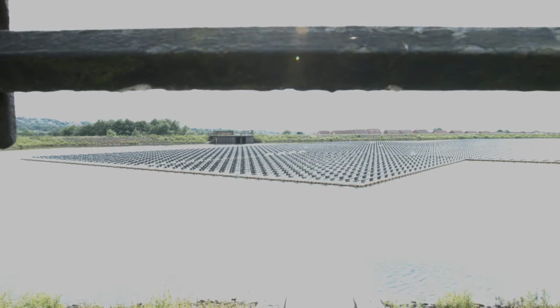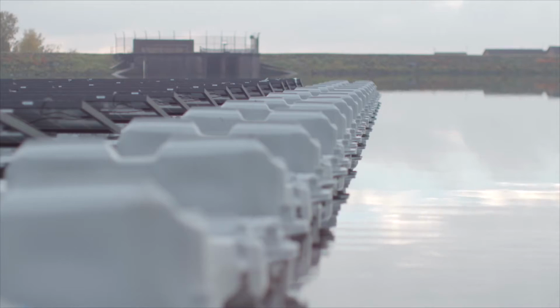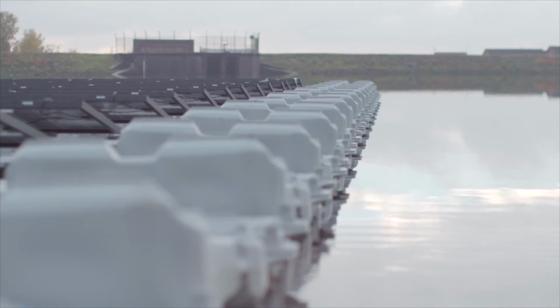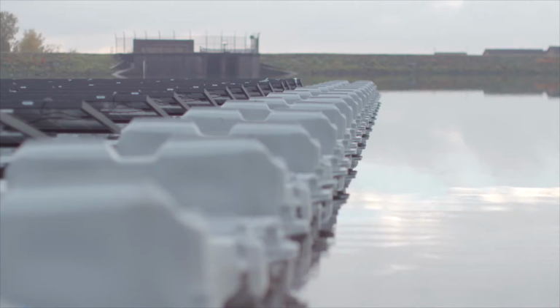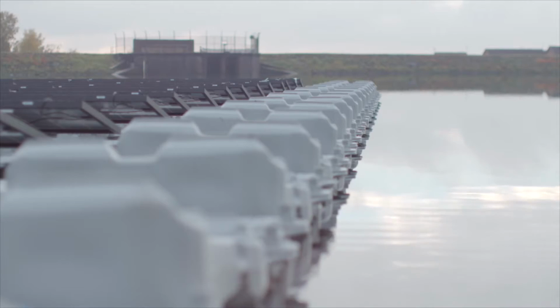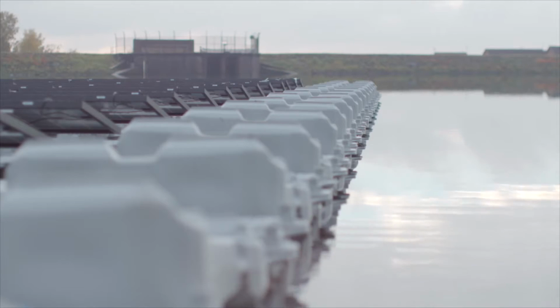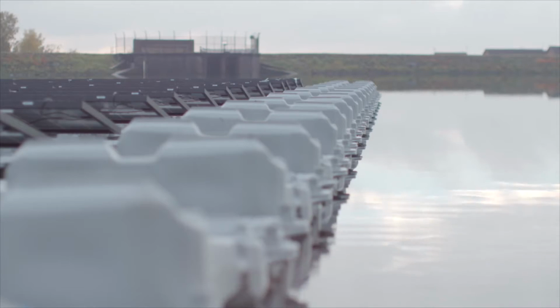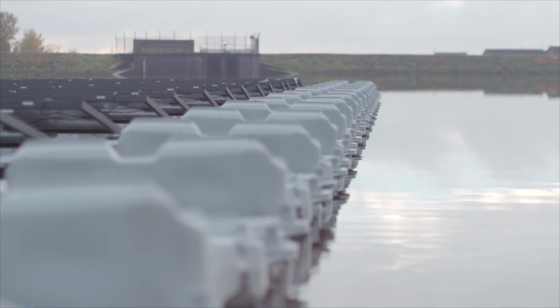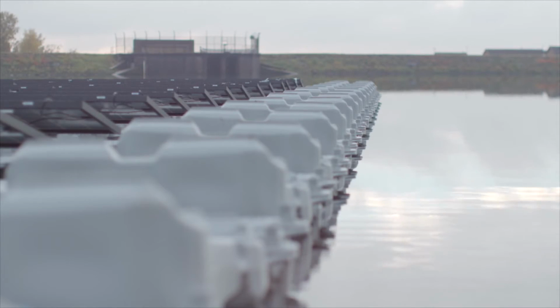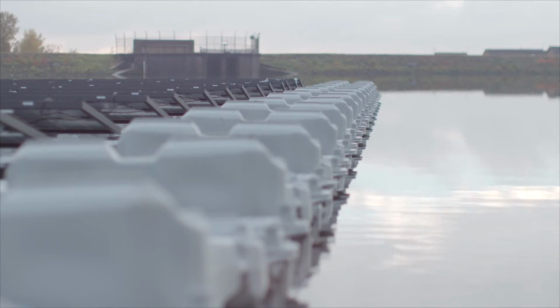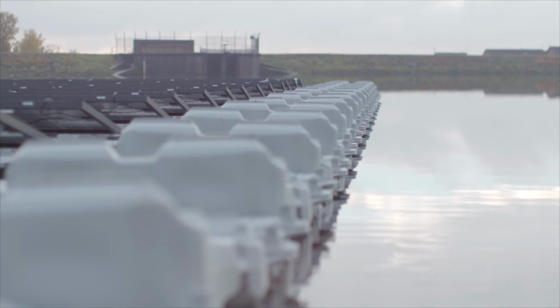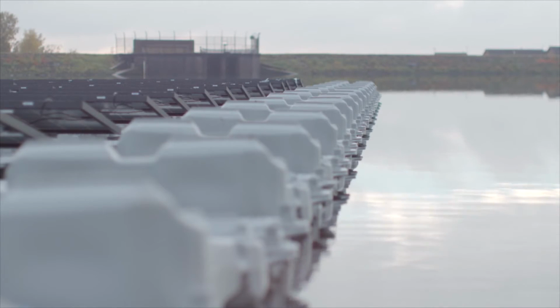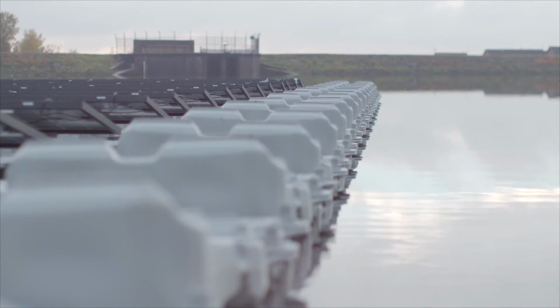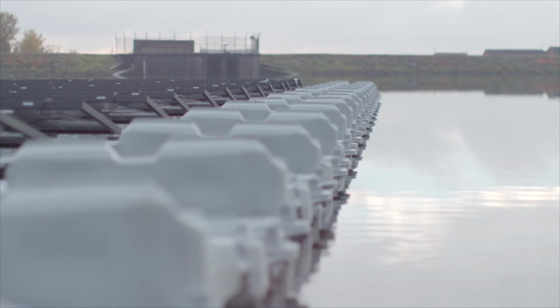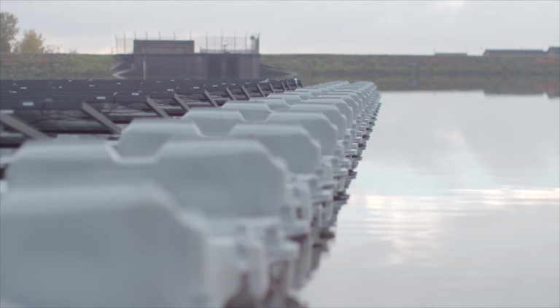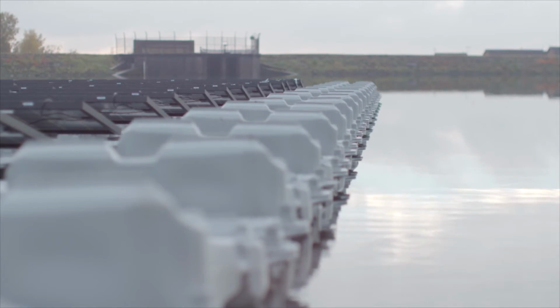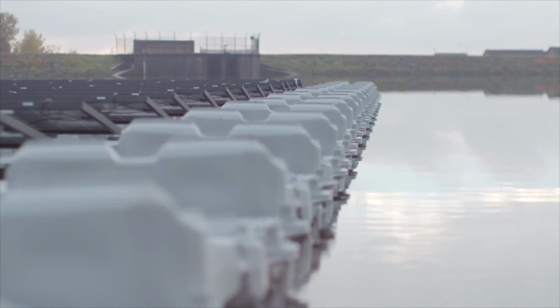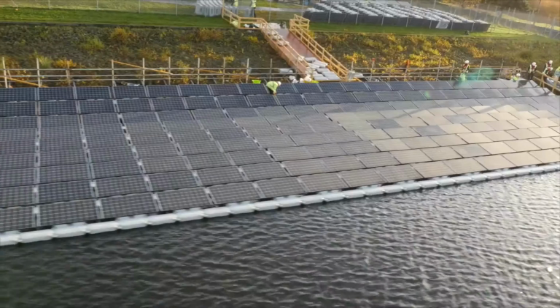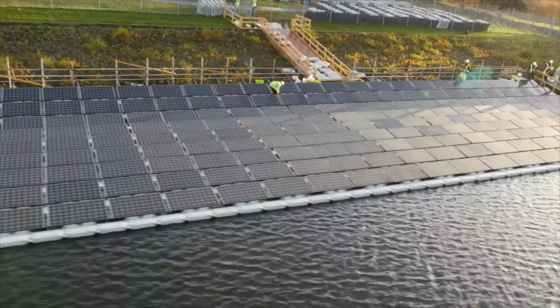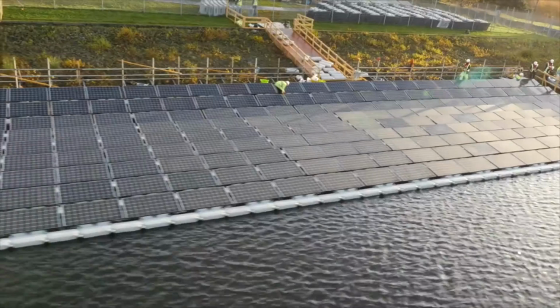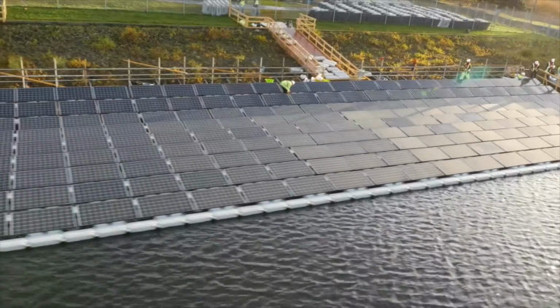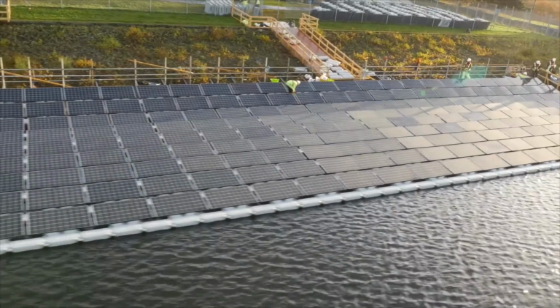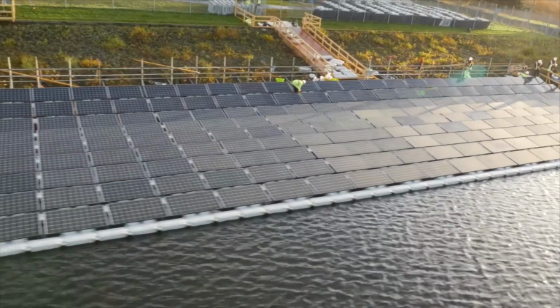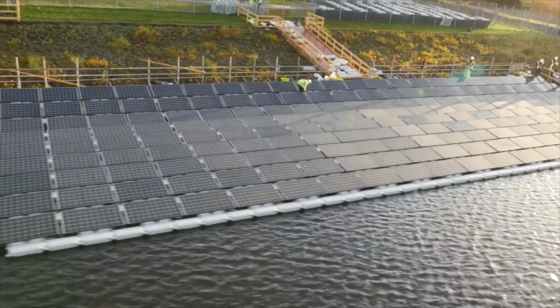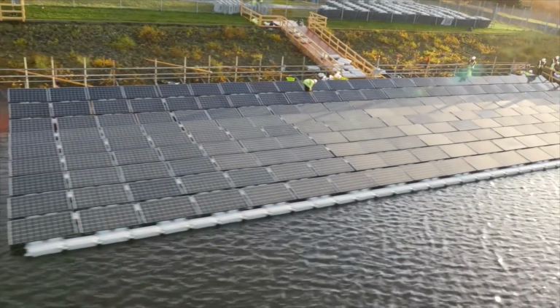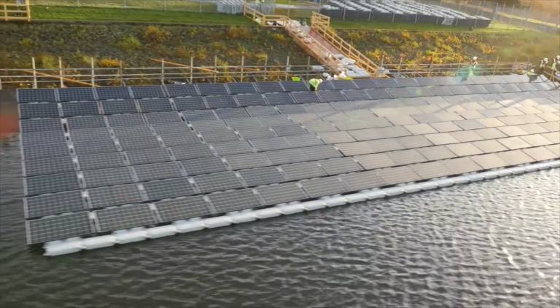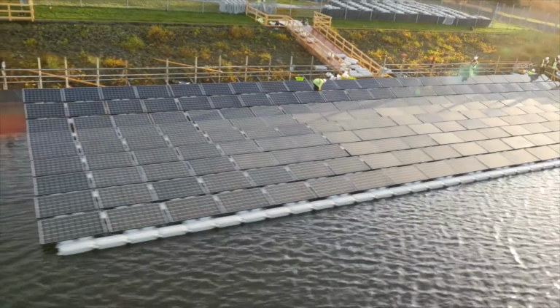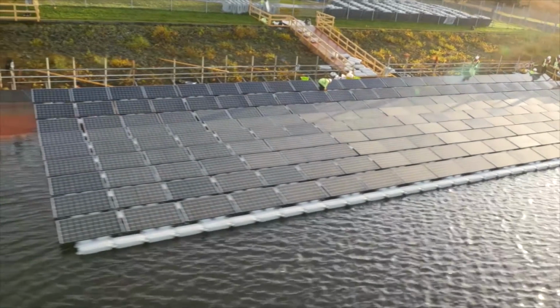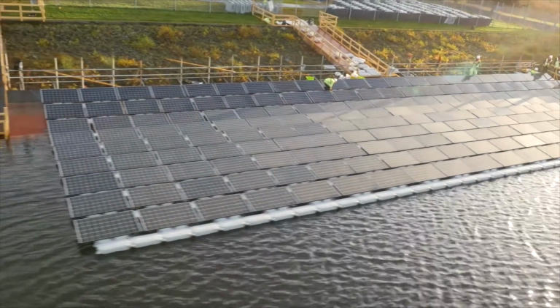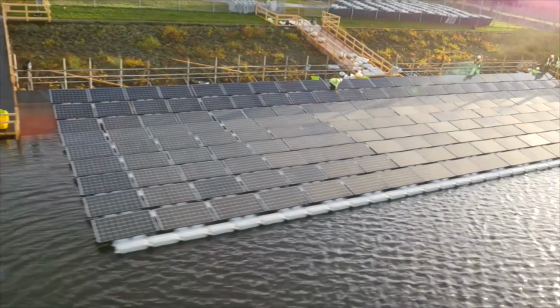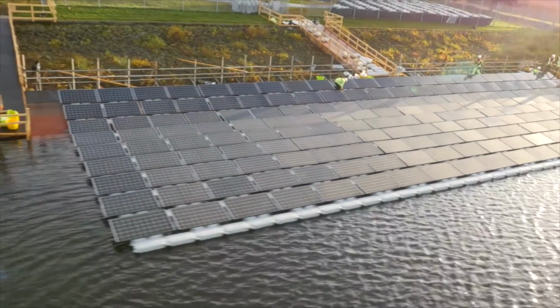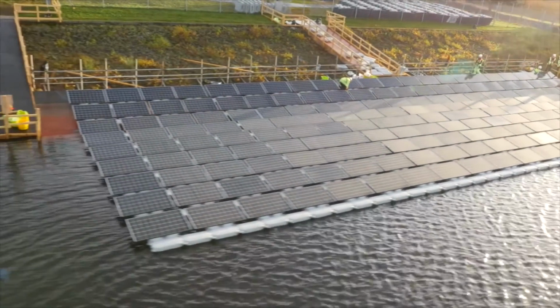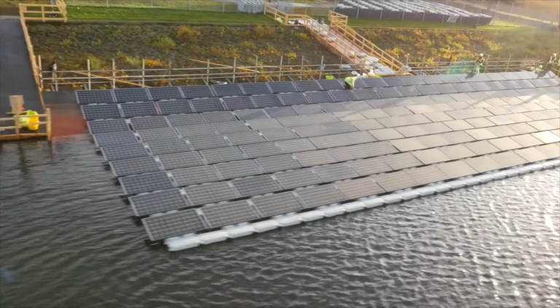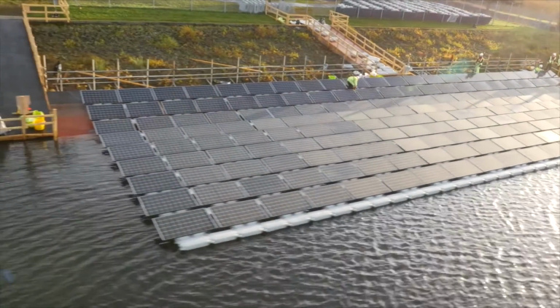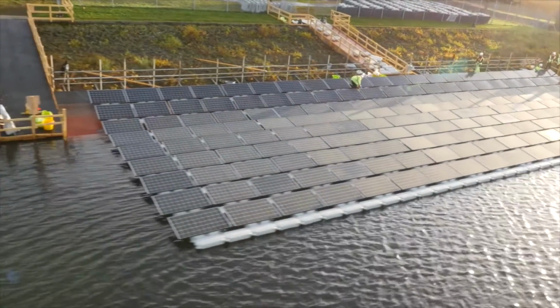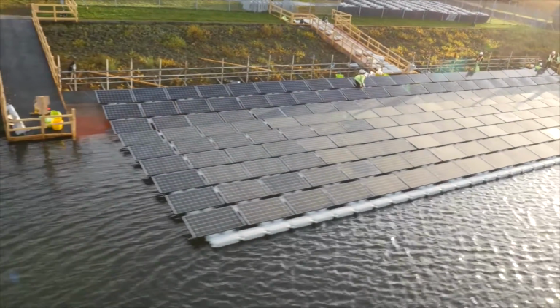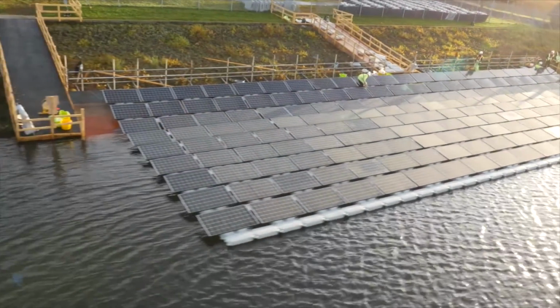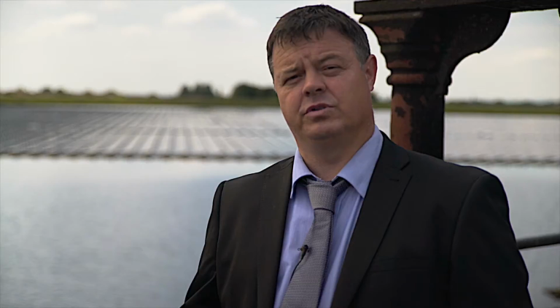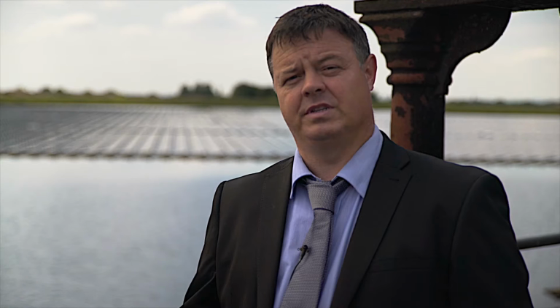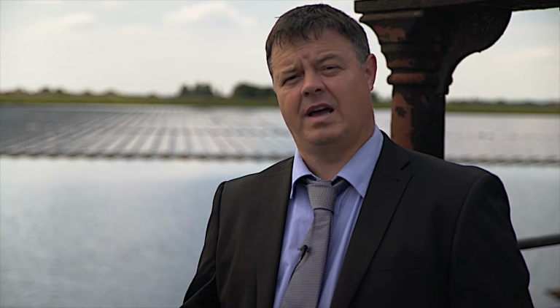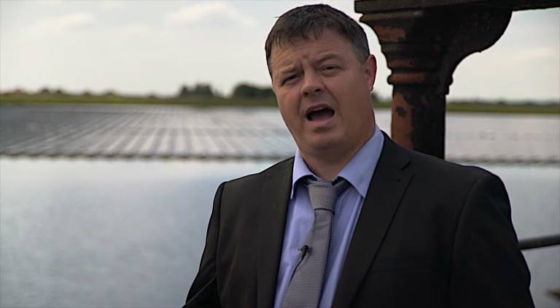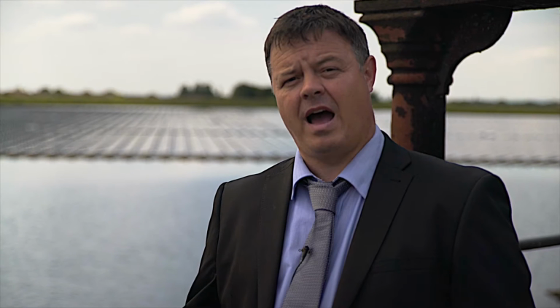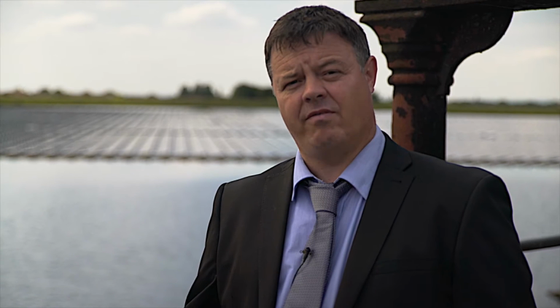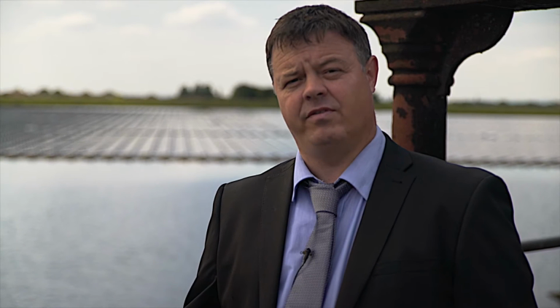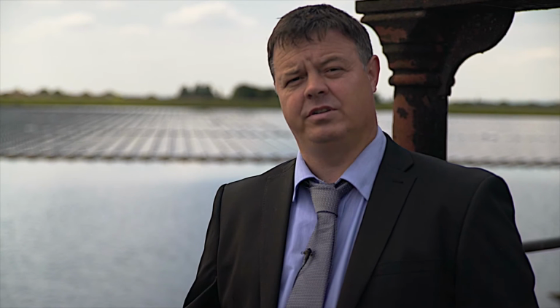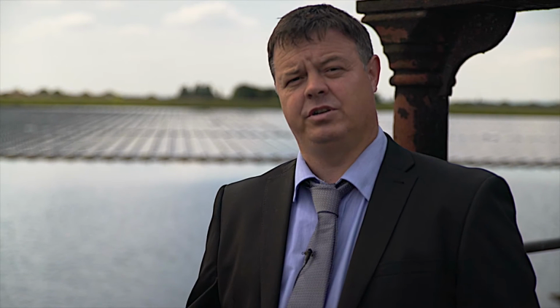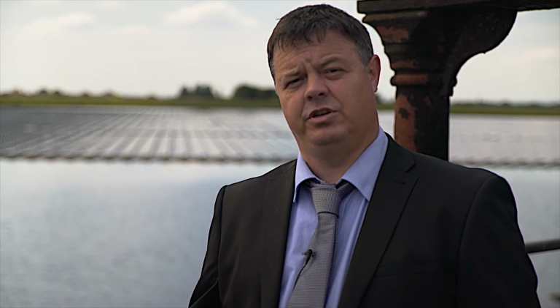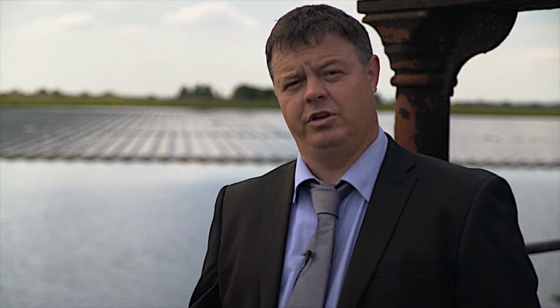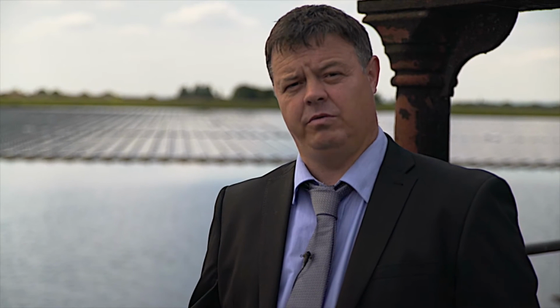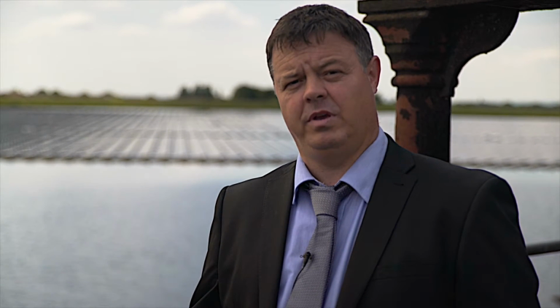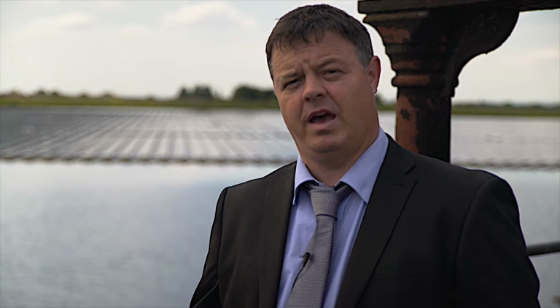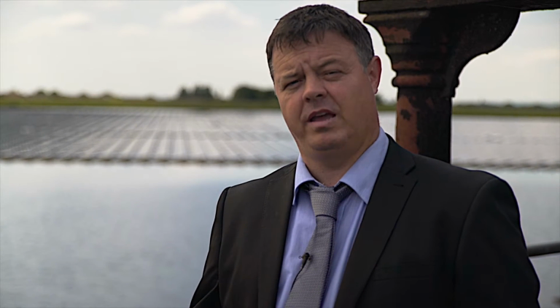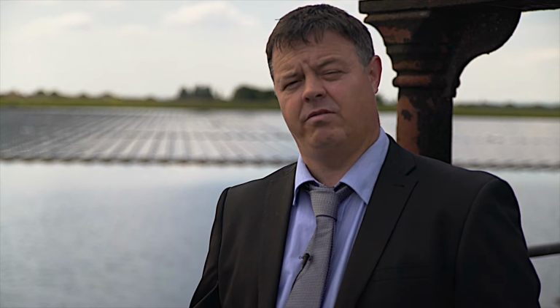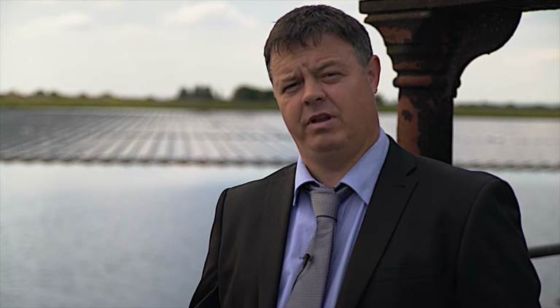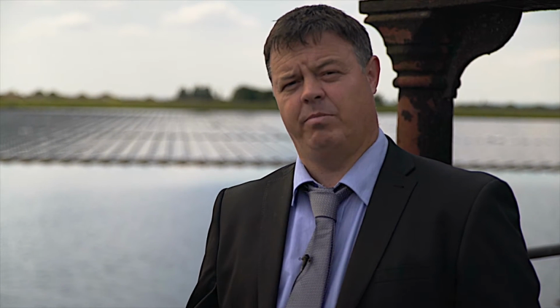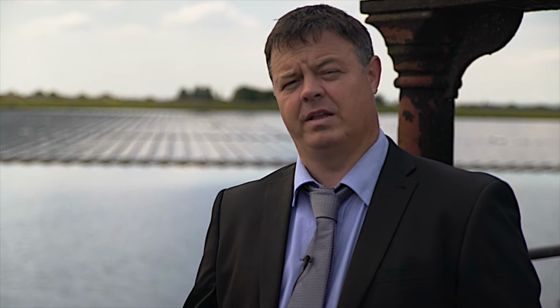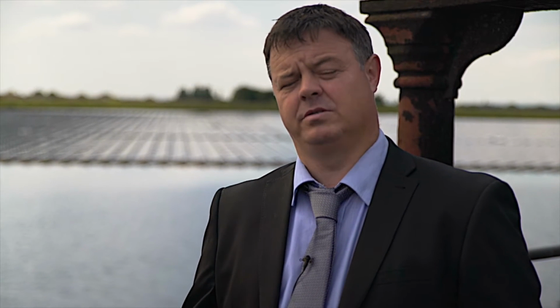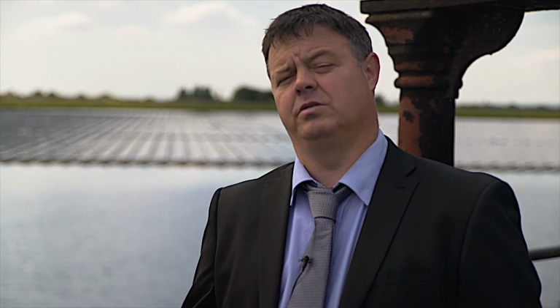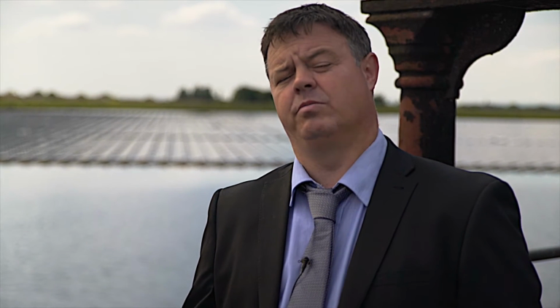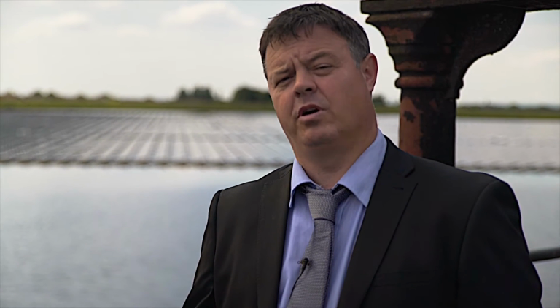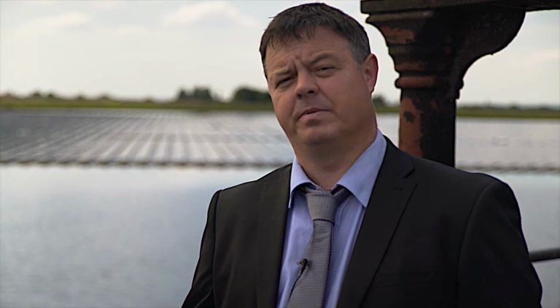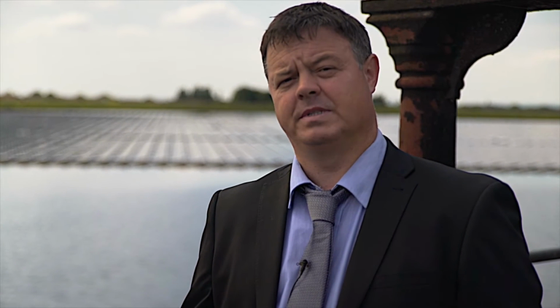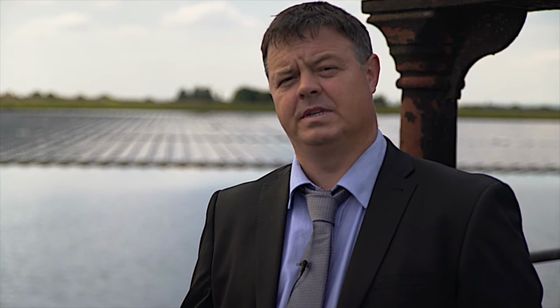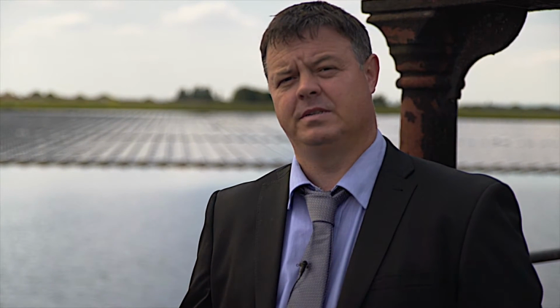The array provides the equivalent of three megawatts of power — largely the equivalent of 500 average UK three-bedroom properties.